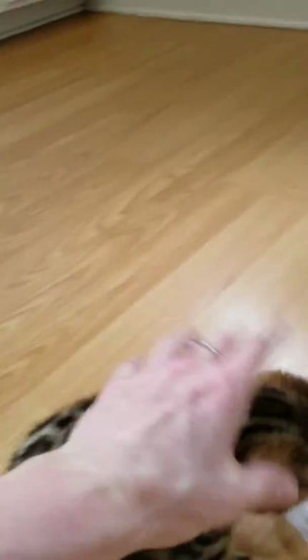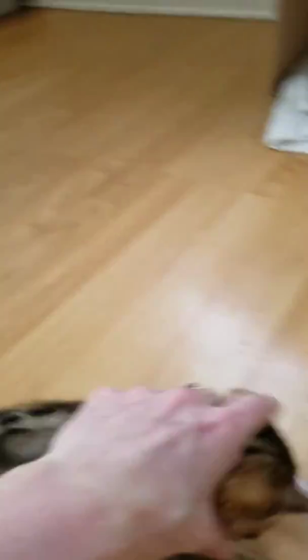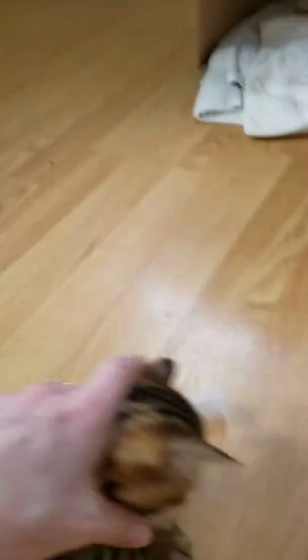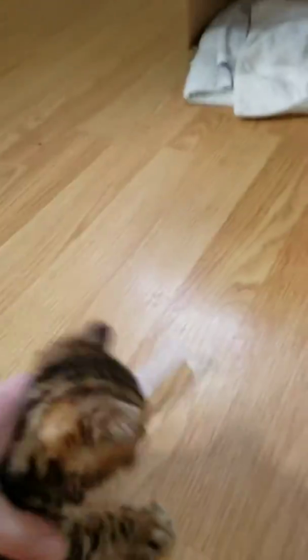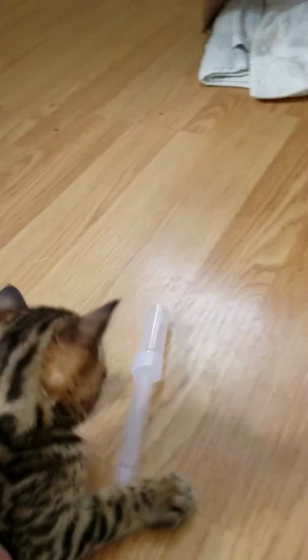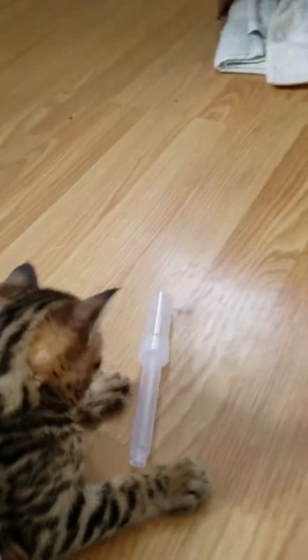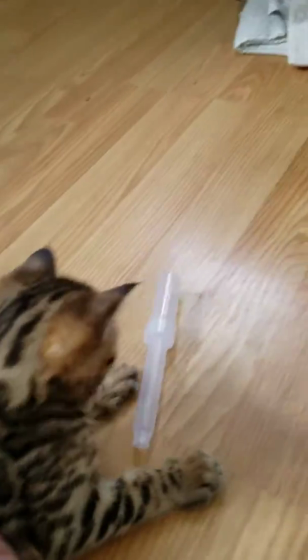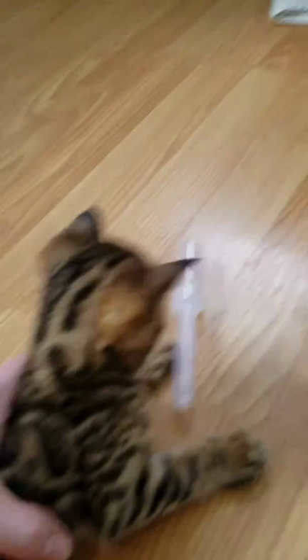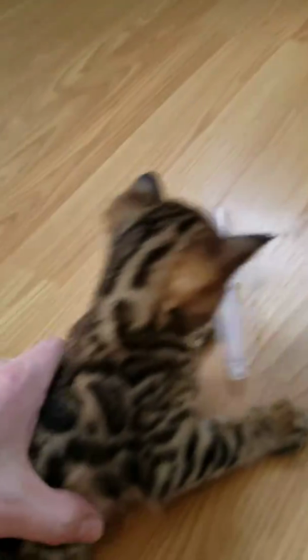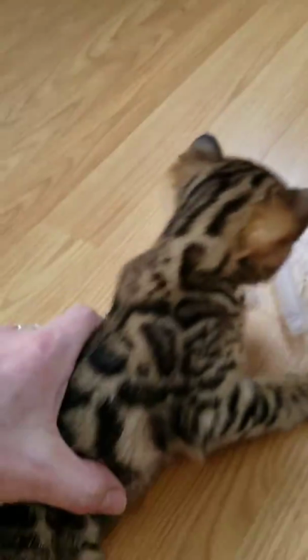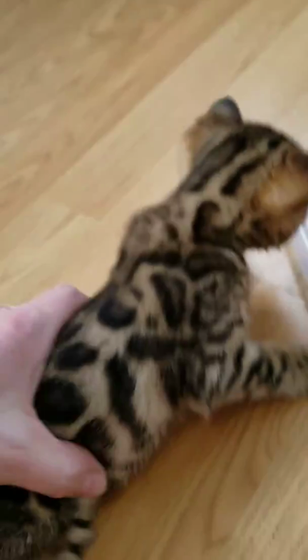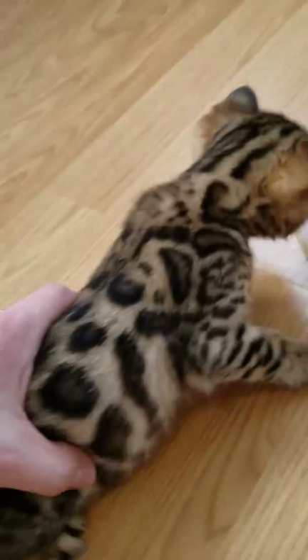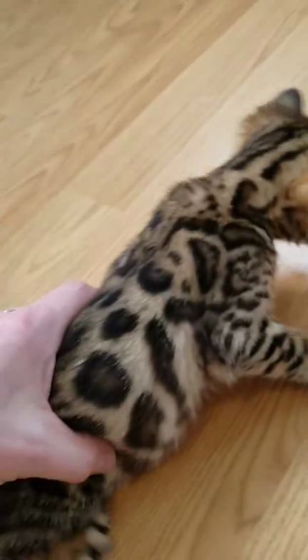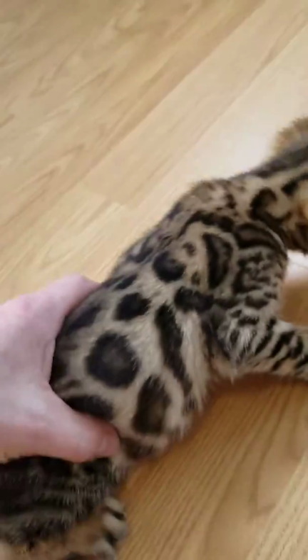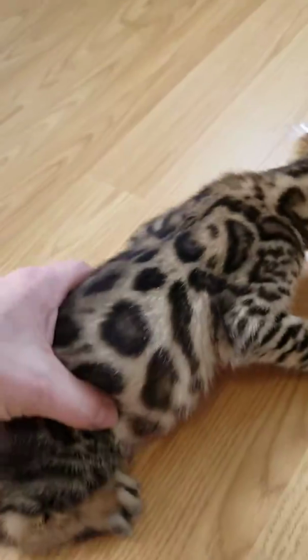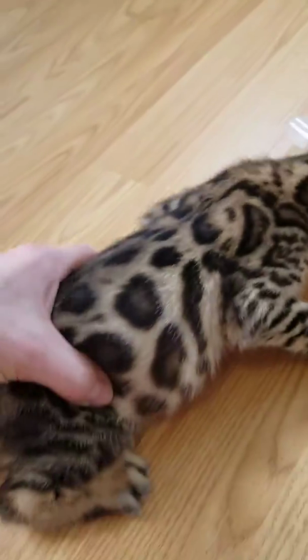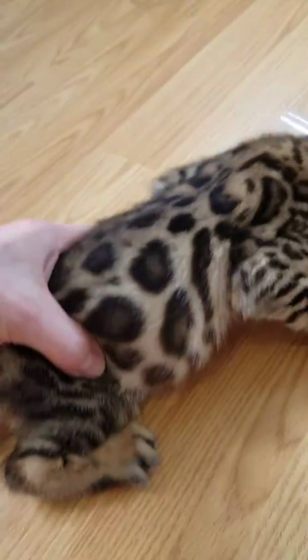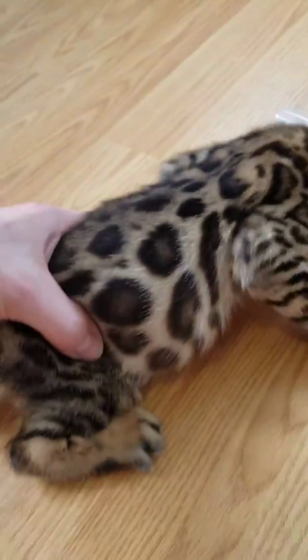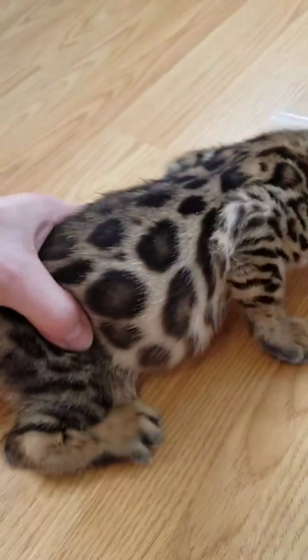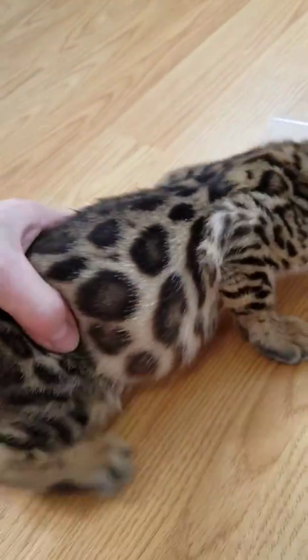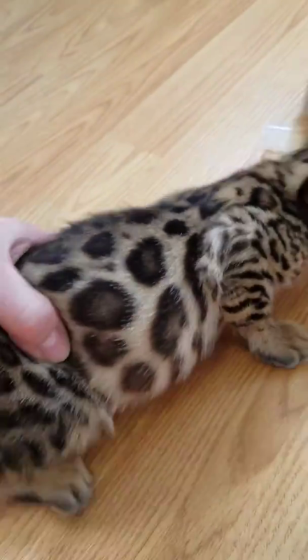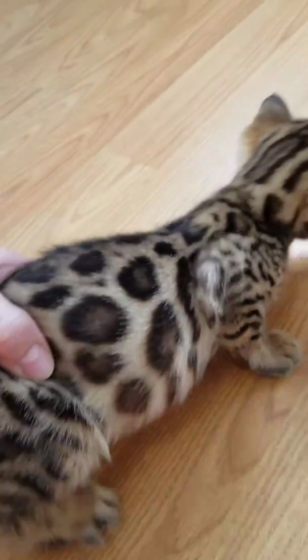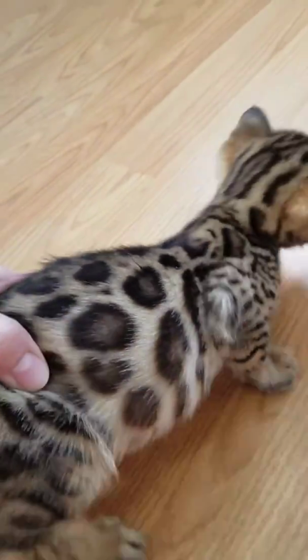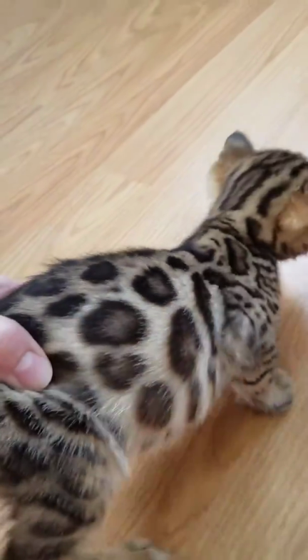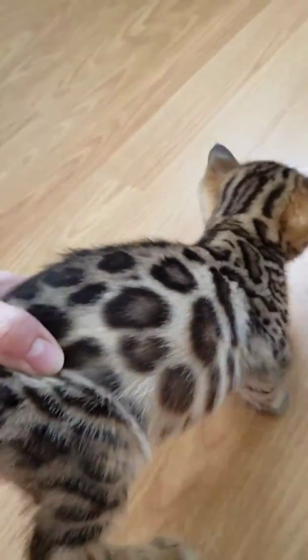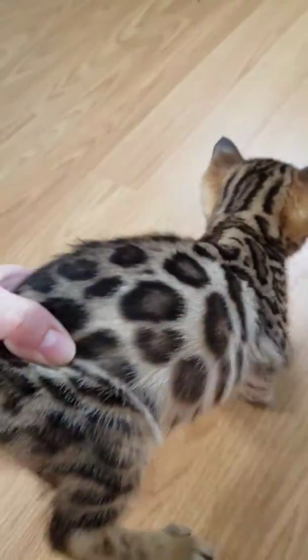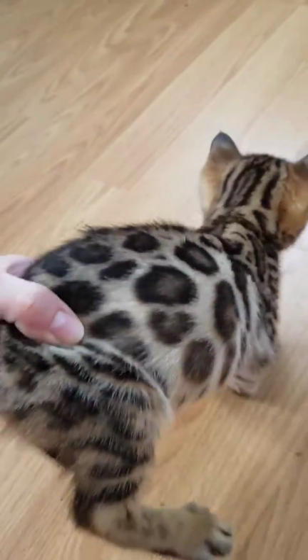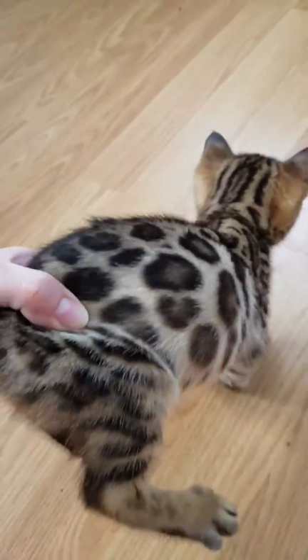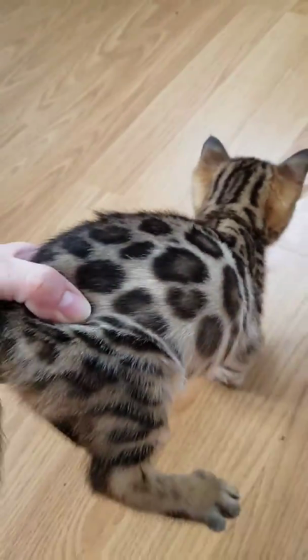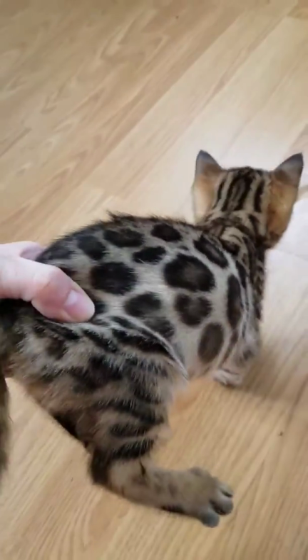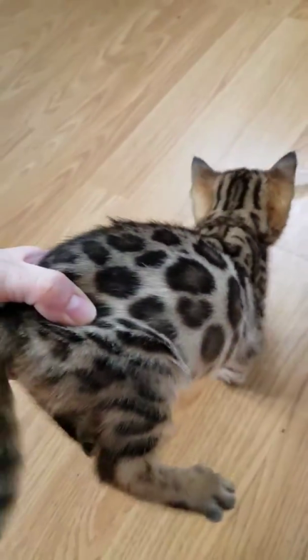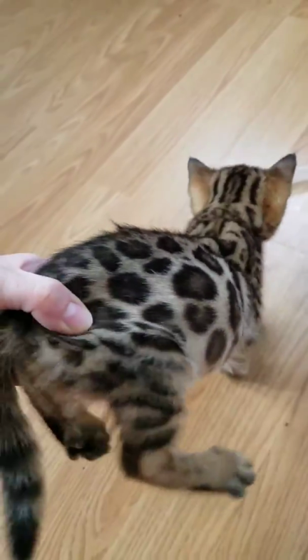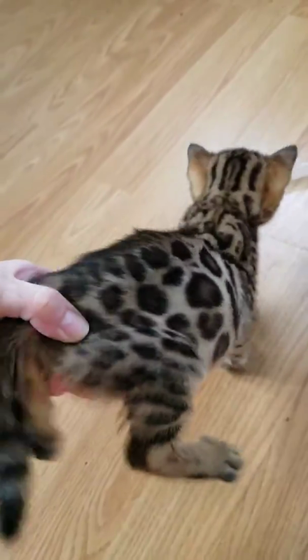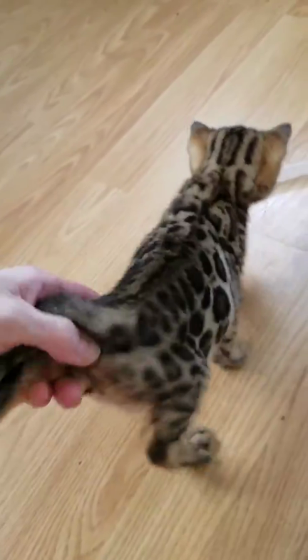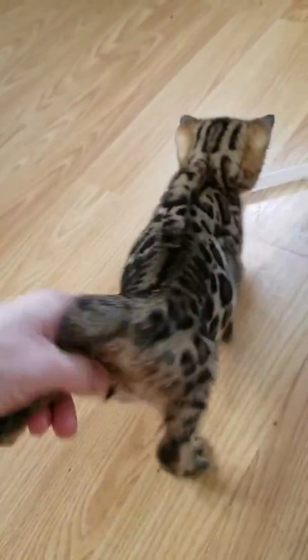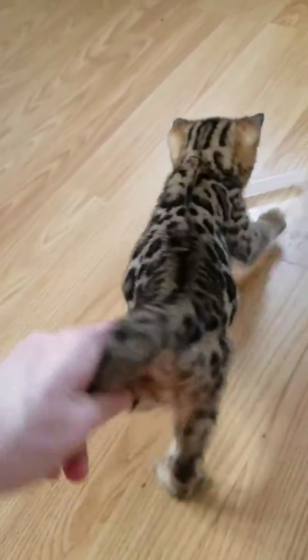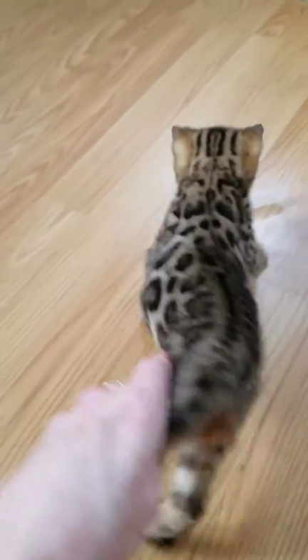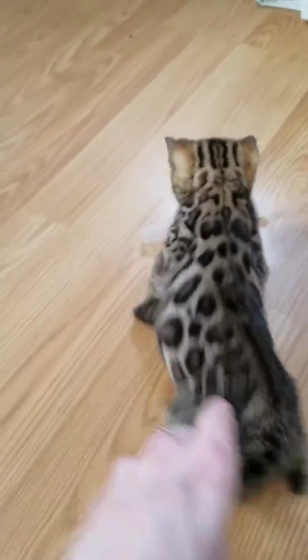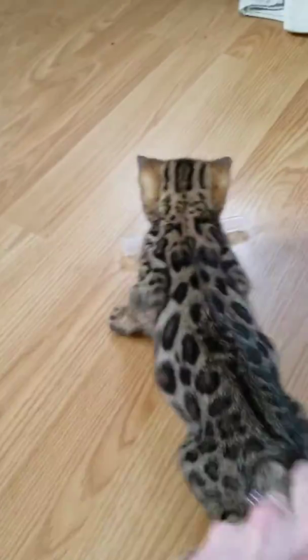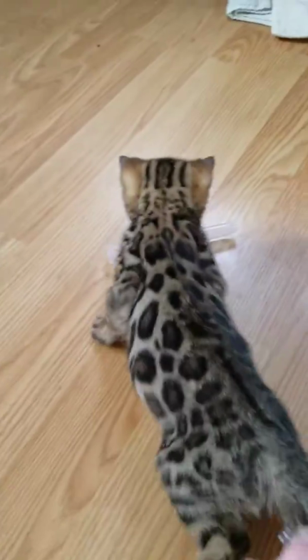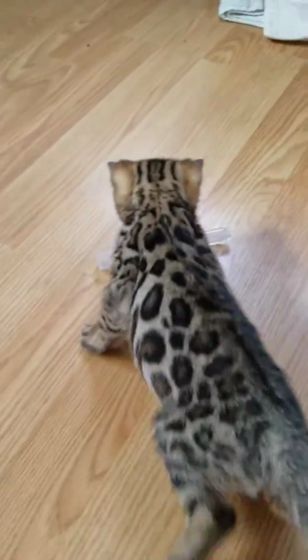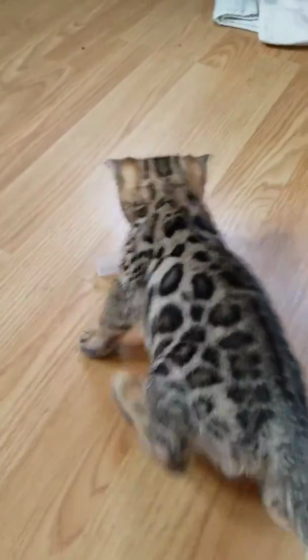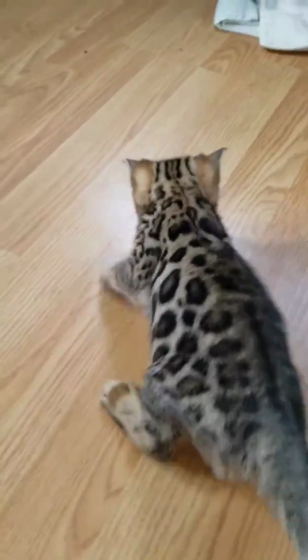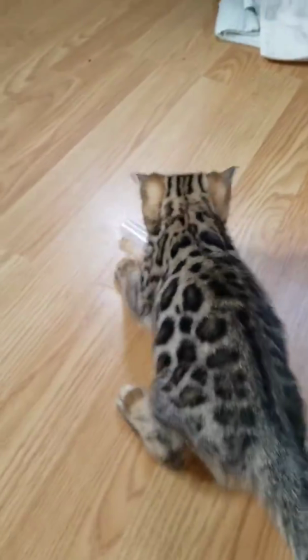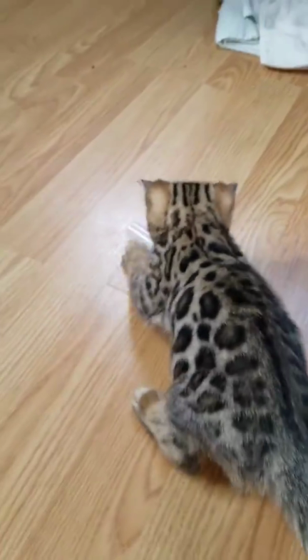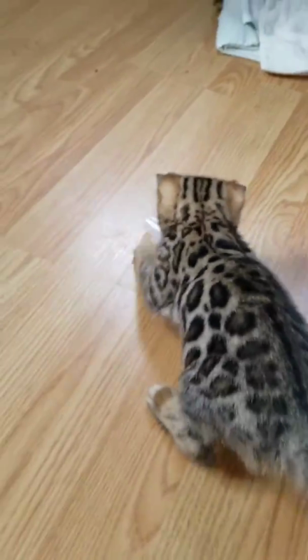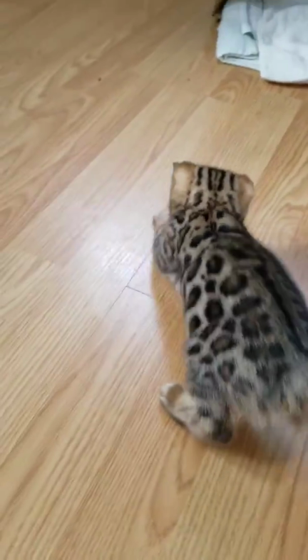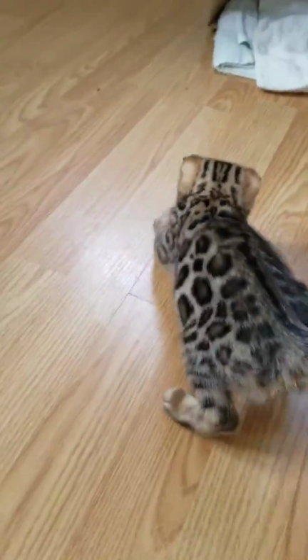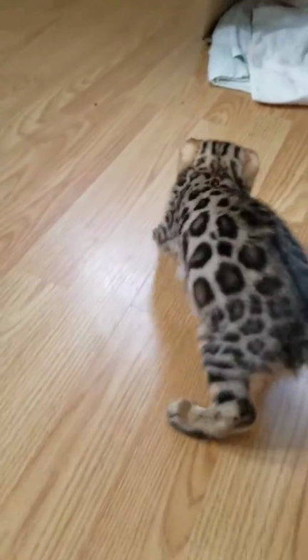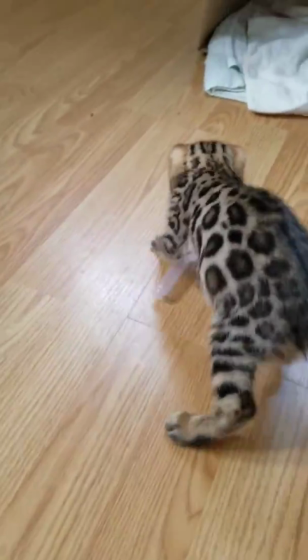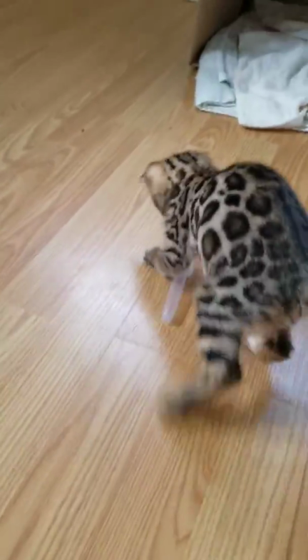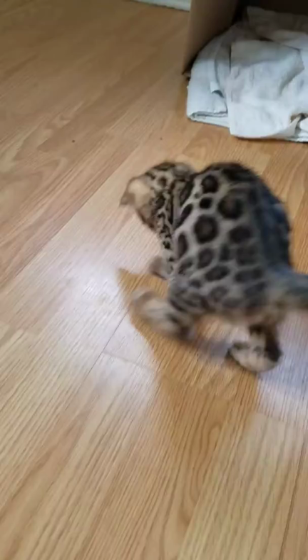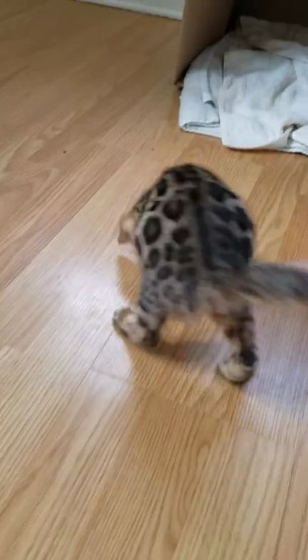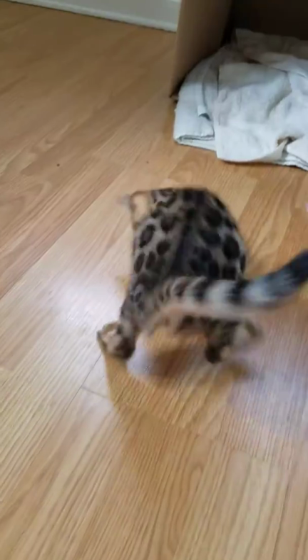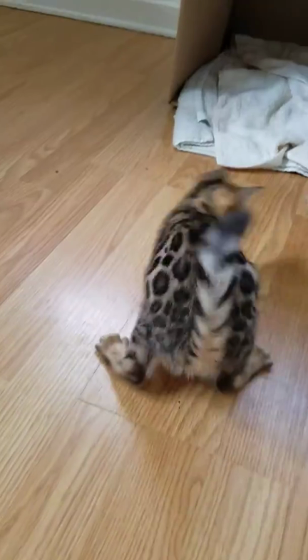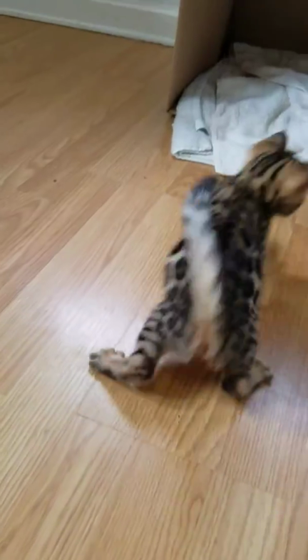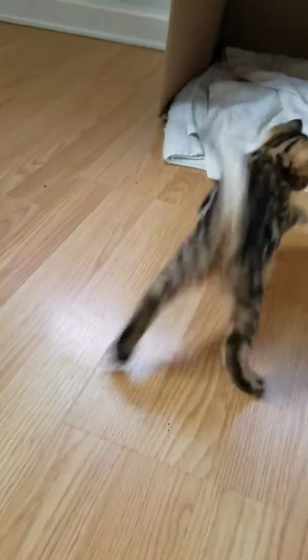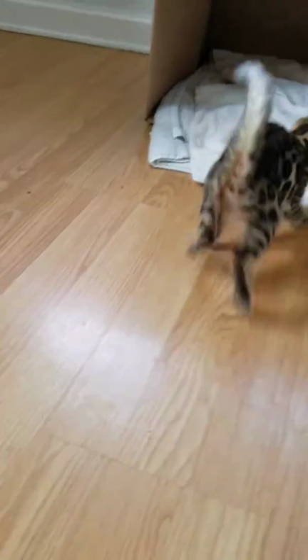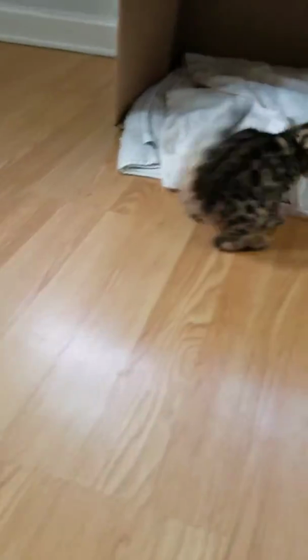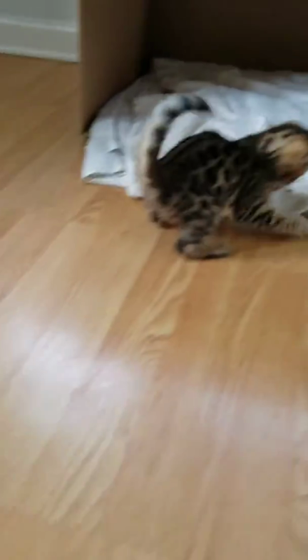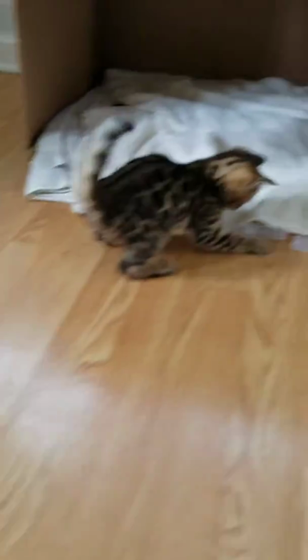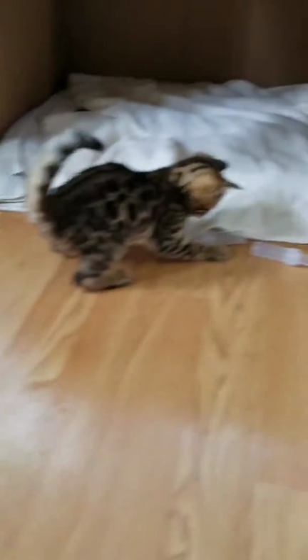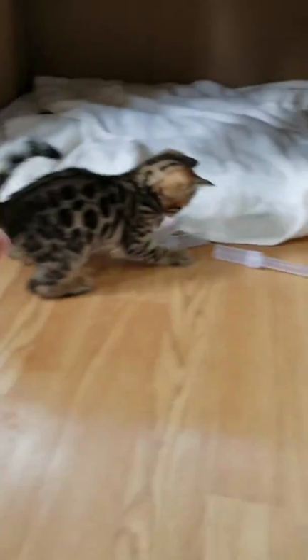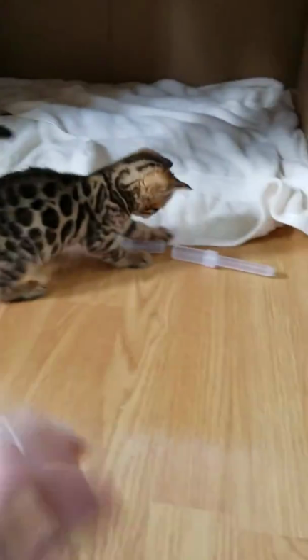Slow her down here a minute so you can see. Really pretty girl. Can I see her face?